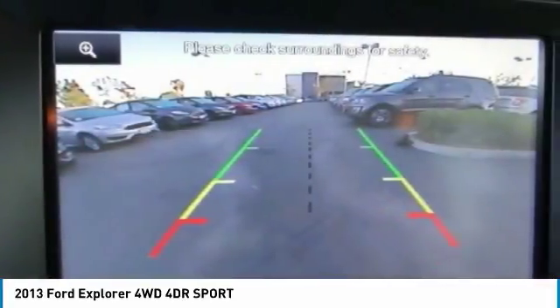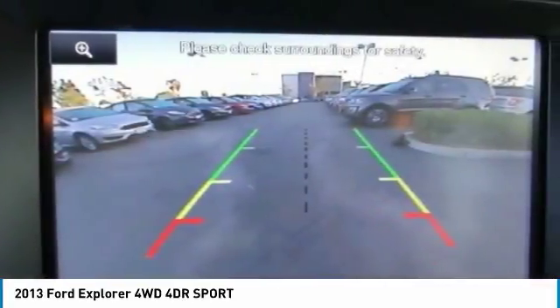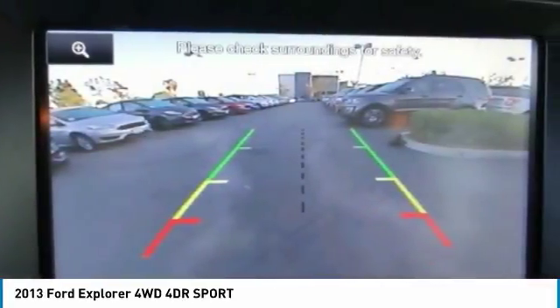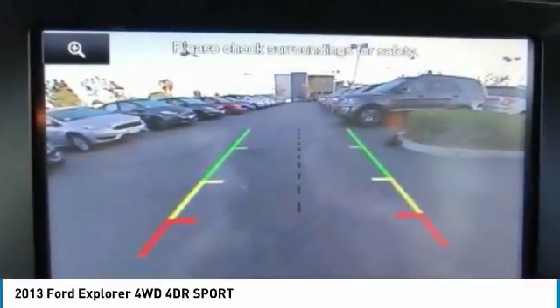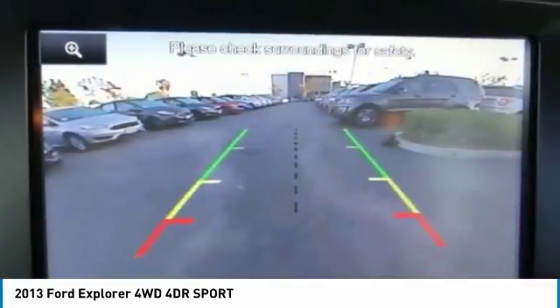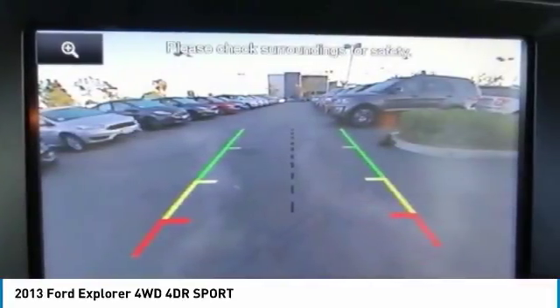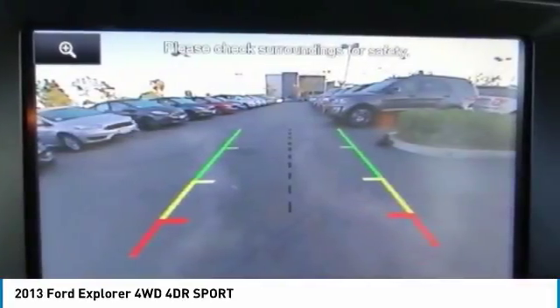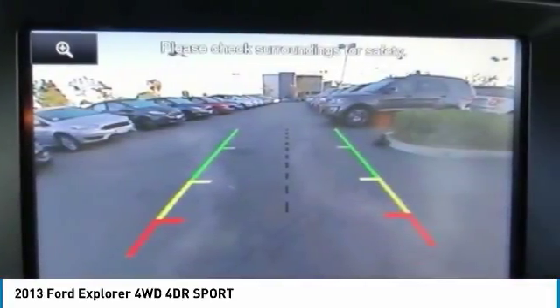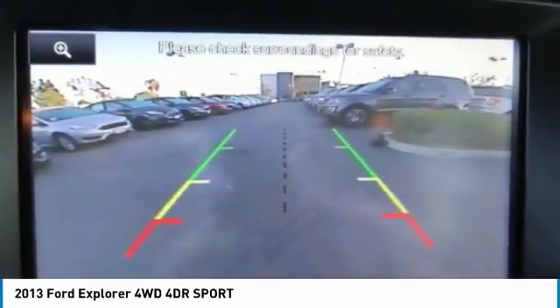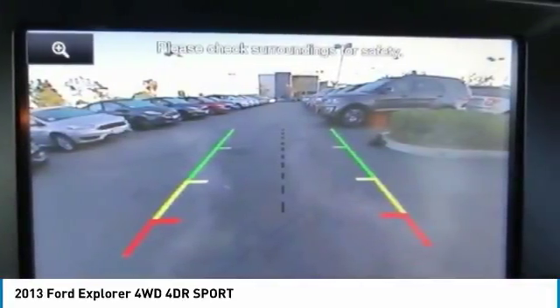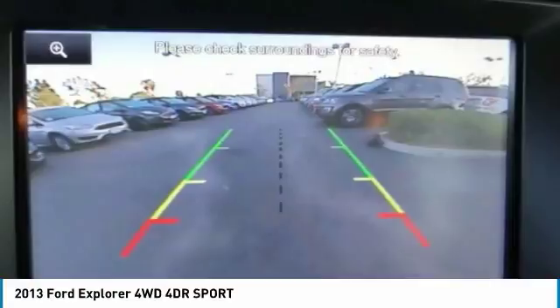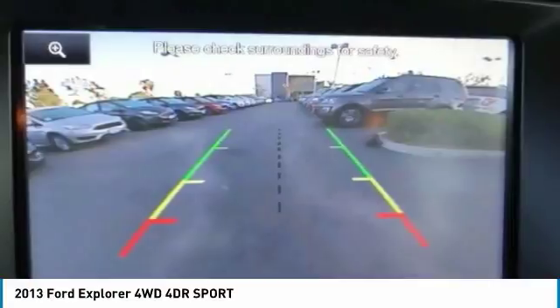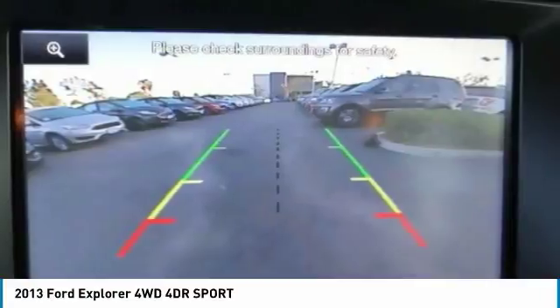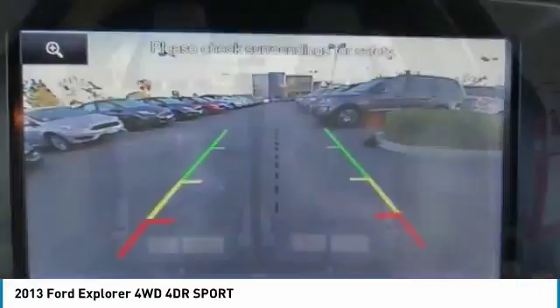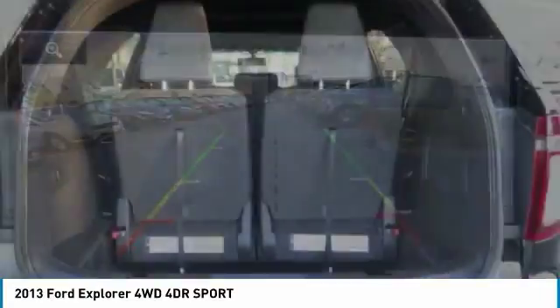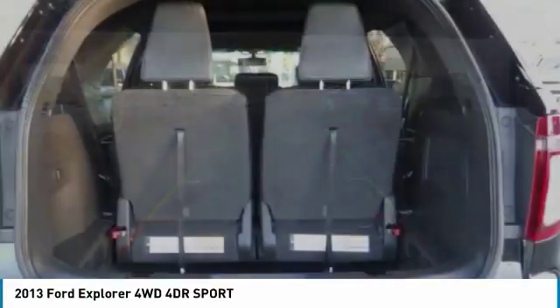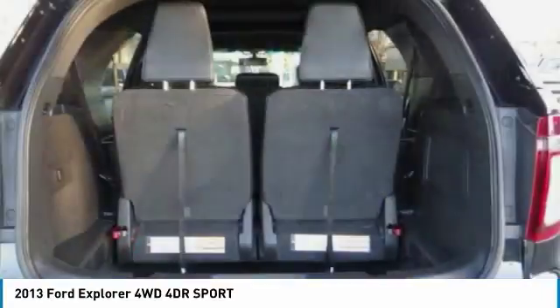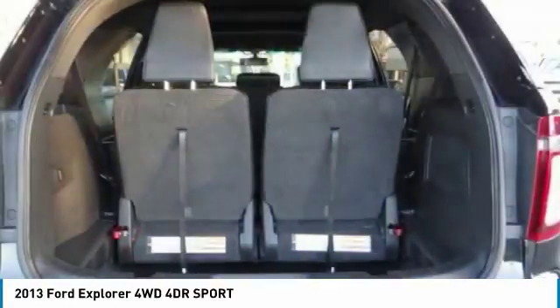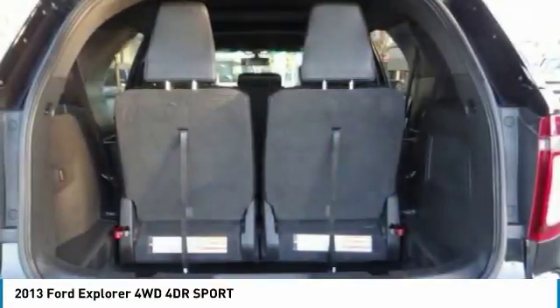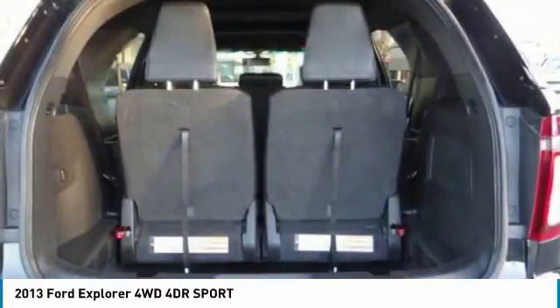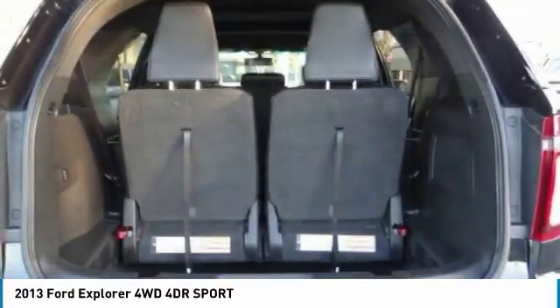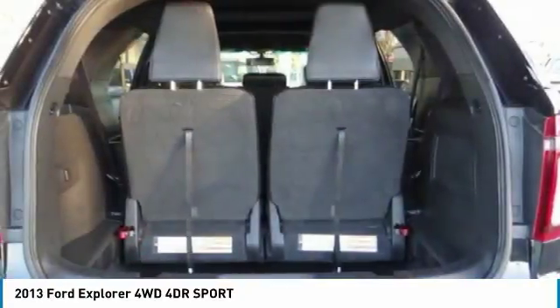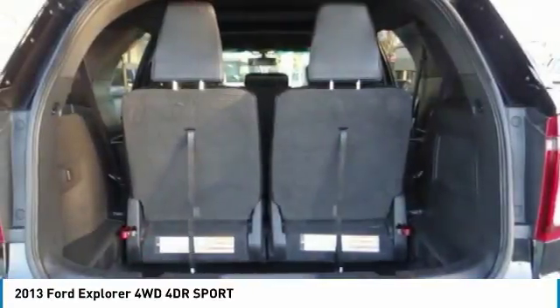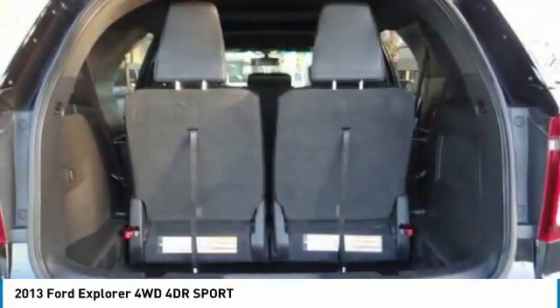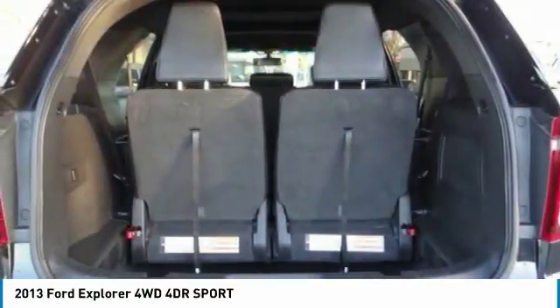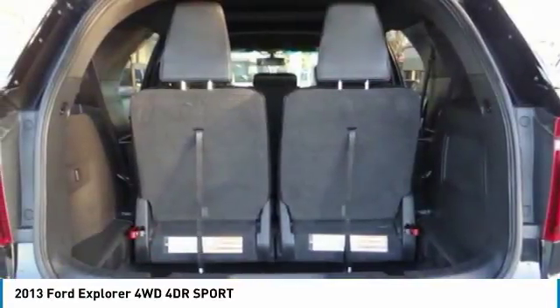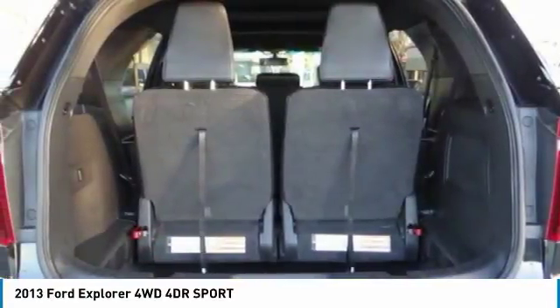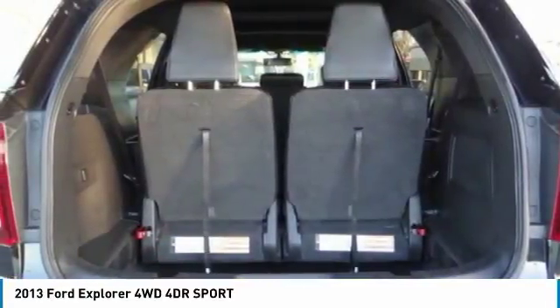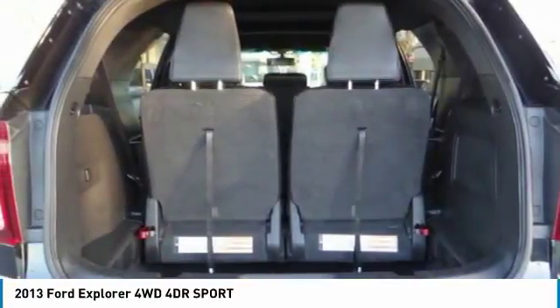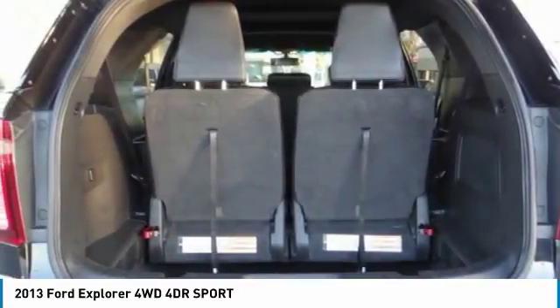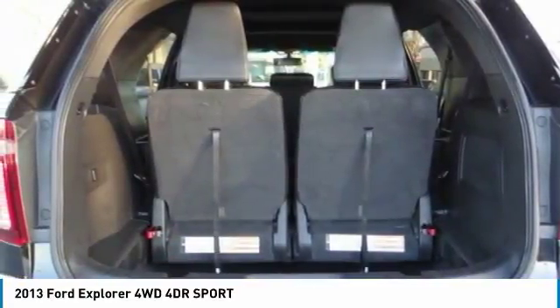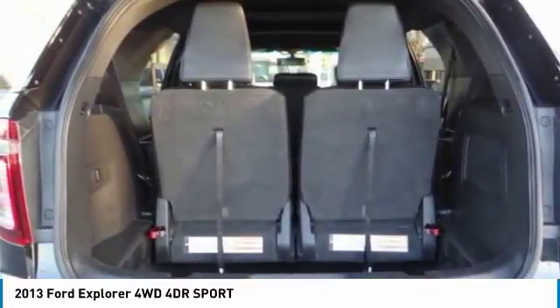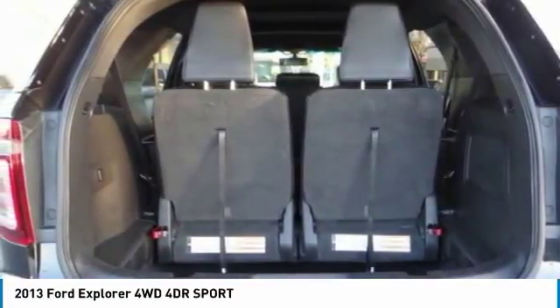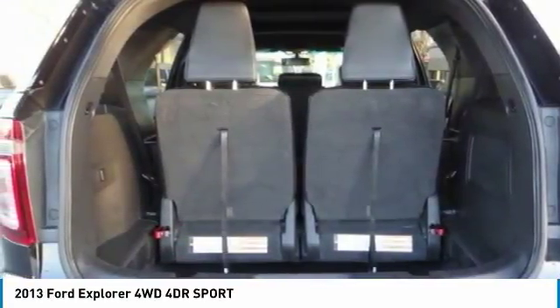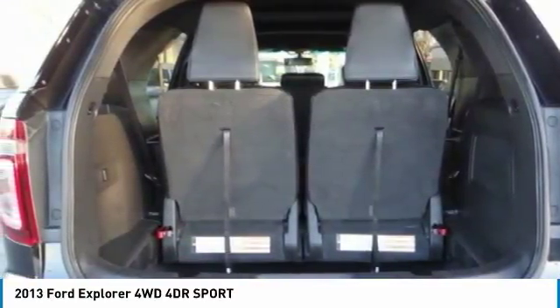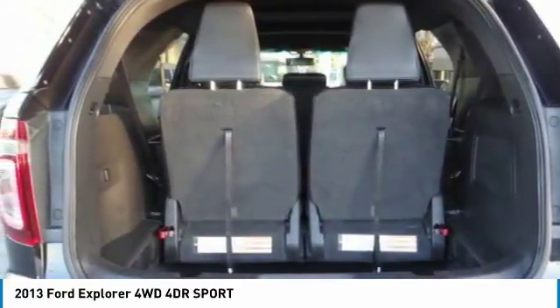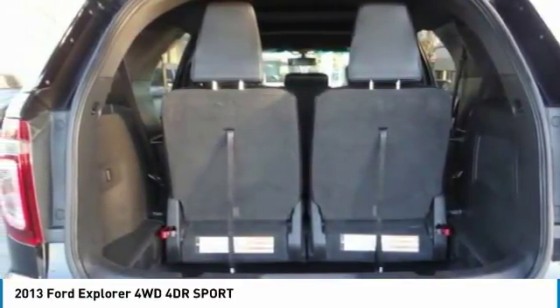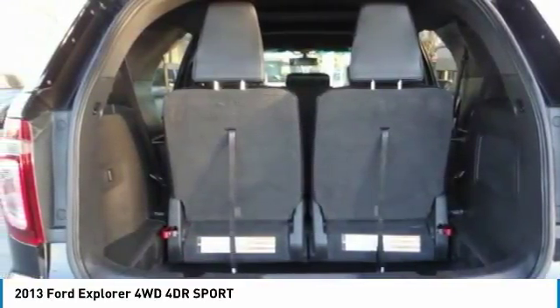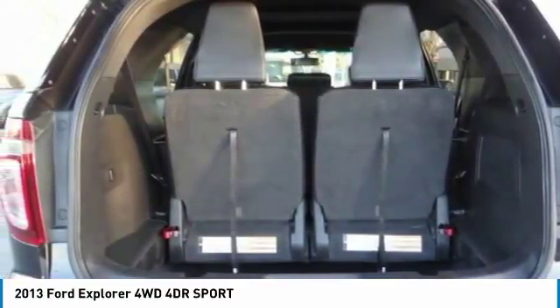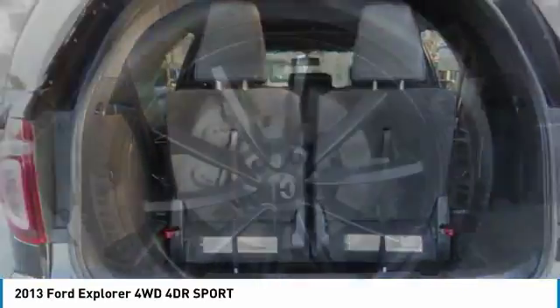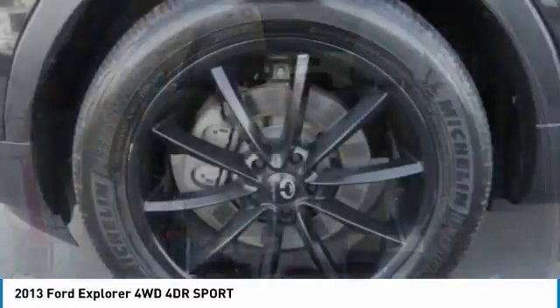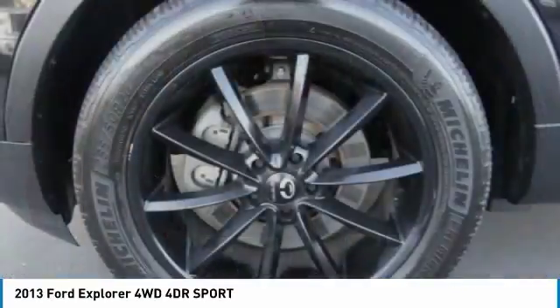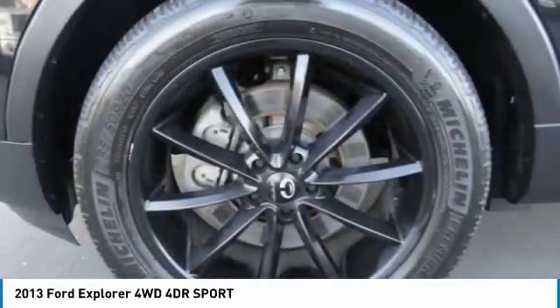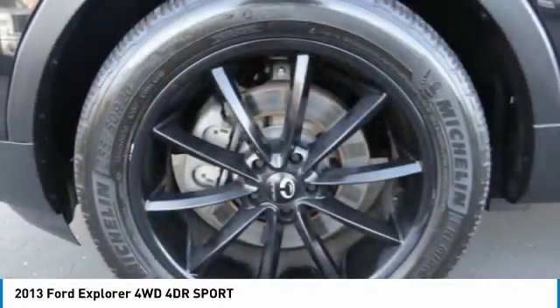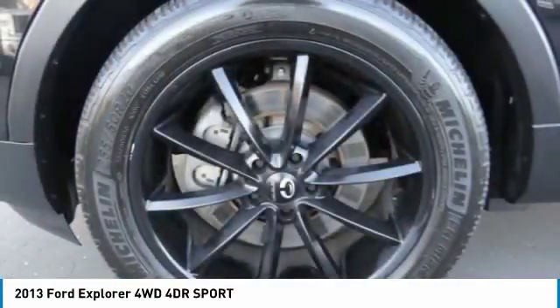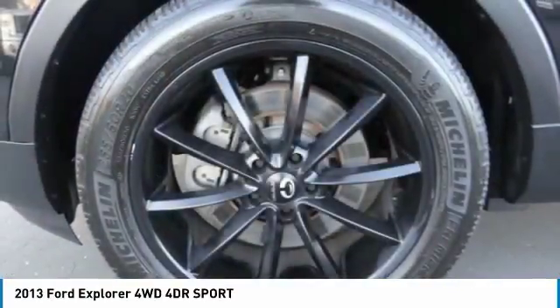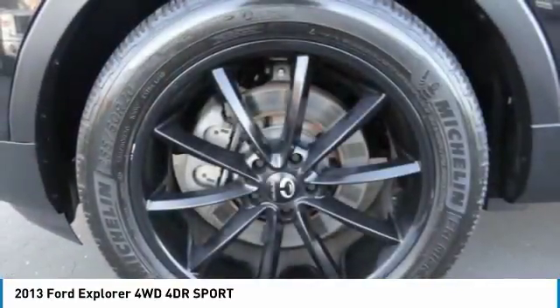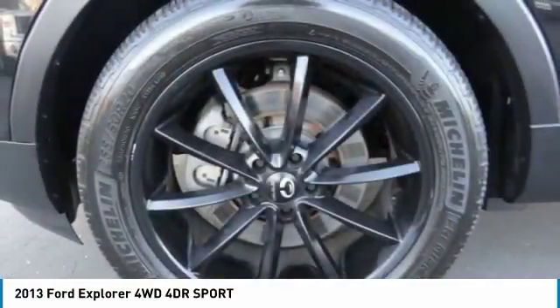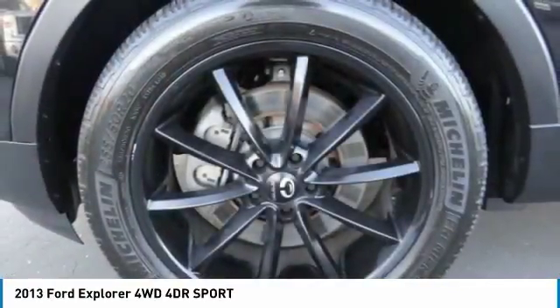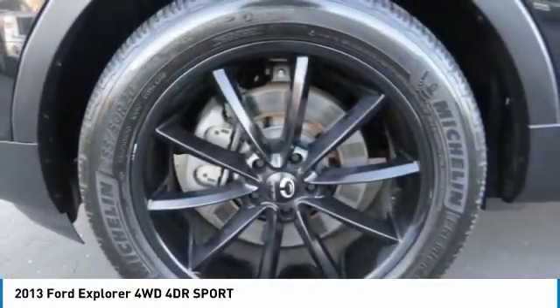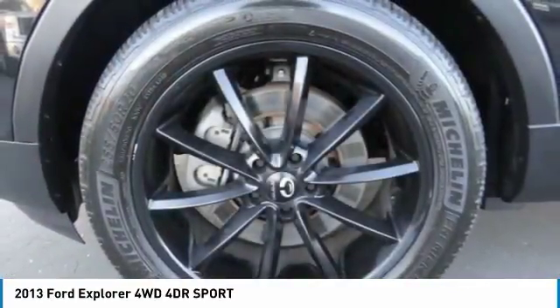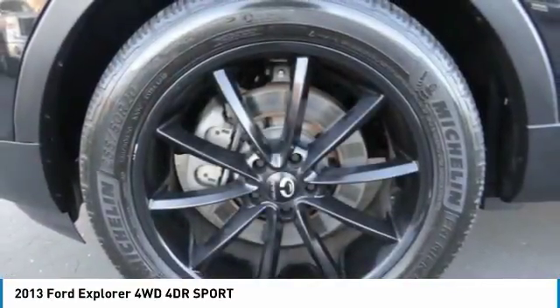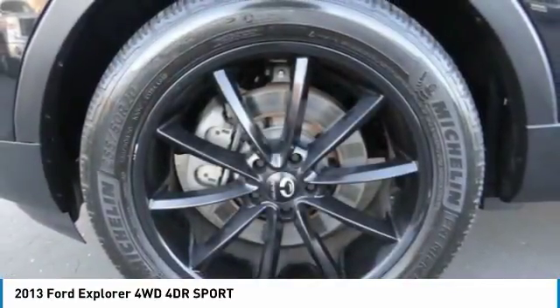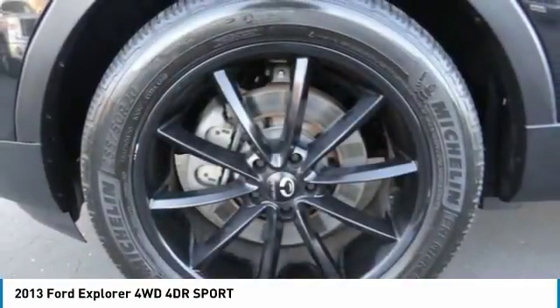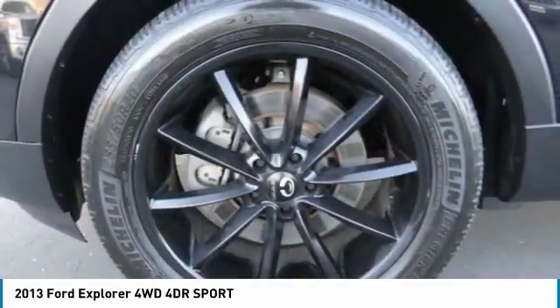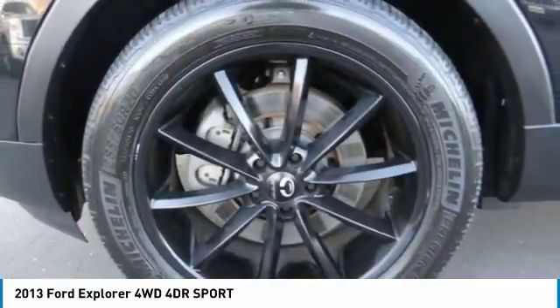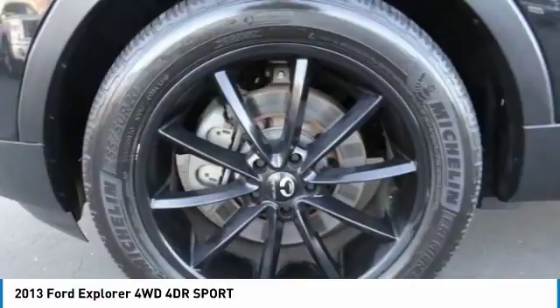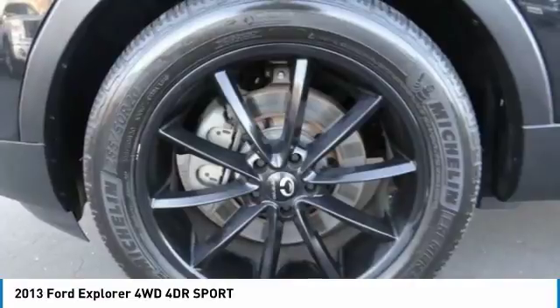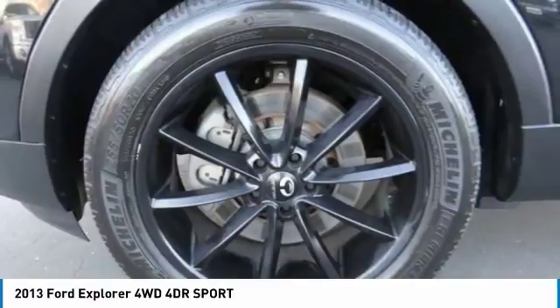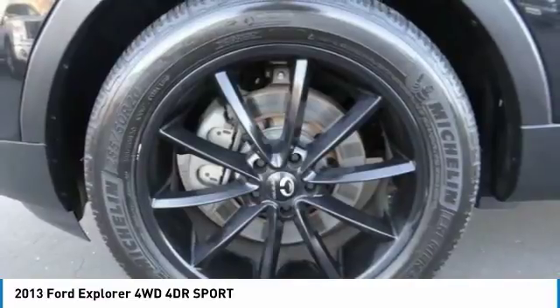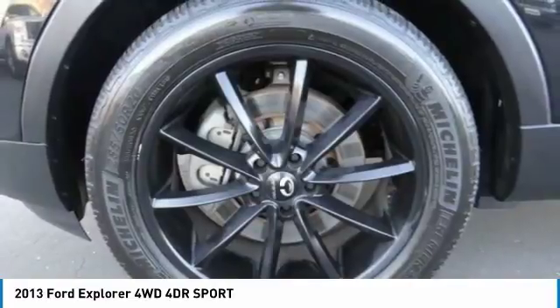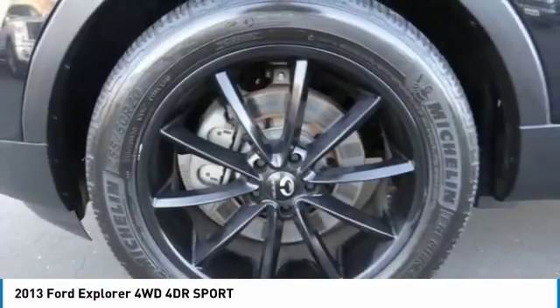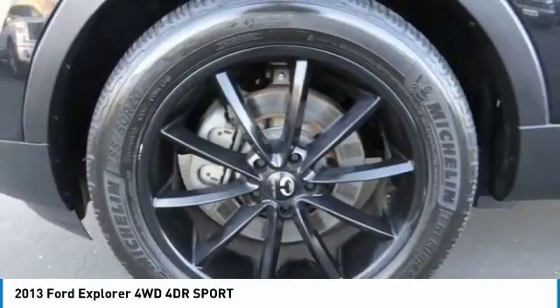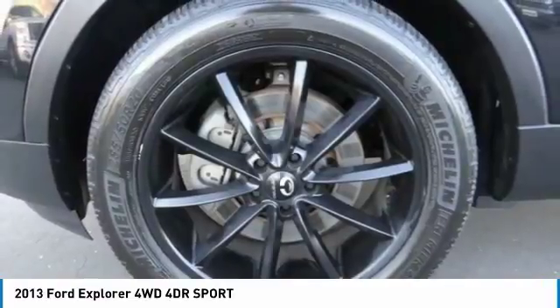Voice-activated navigation system. If you like it online, you'll love it in your driveway. Take it for a spin today.